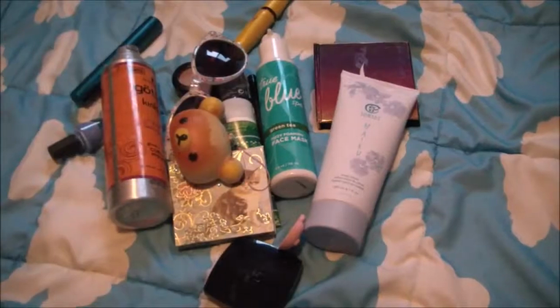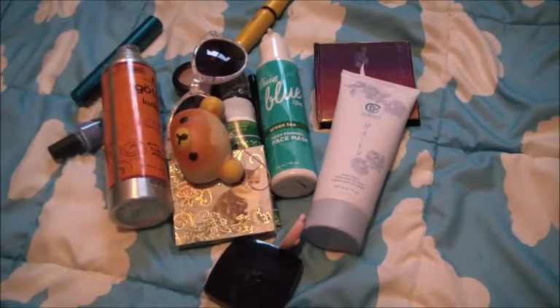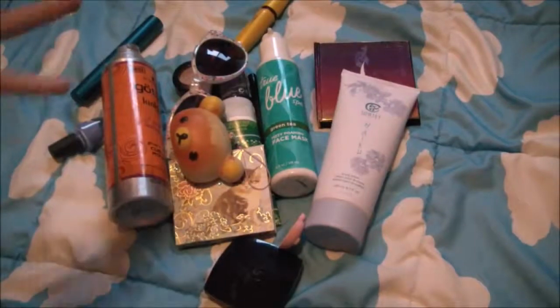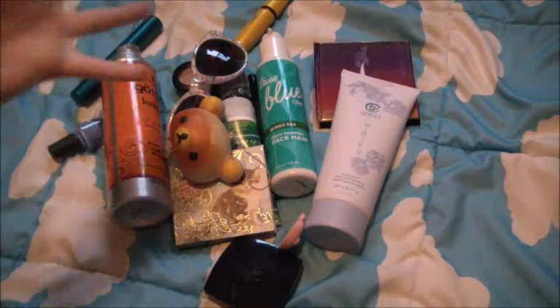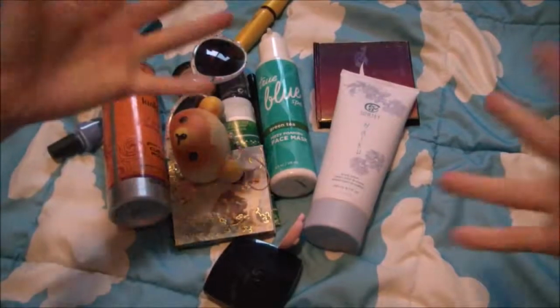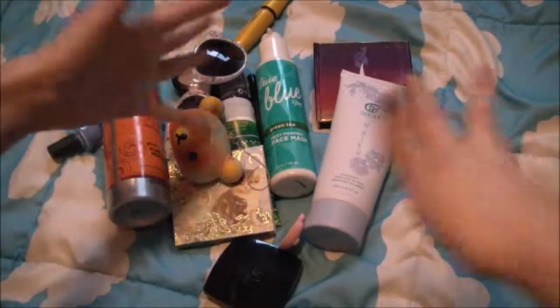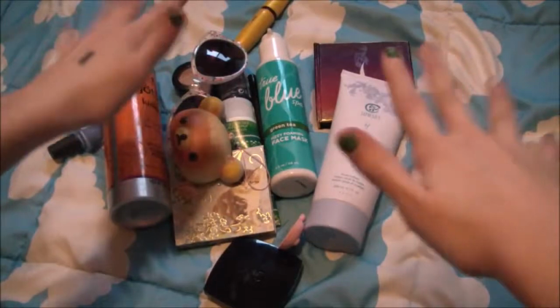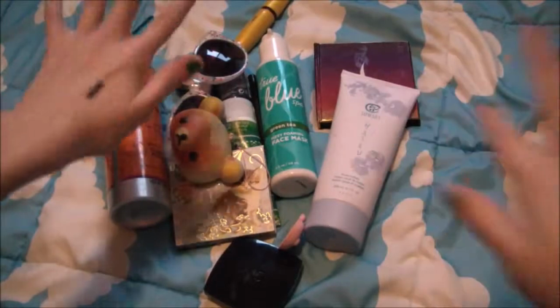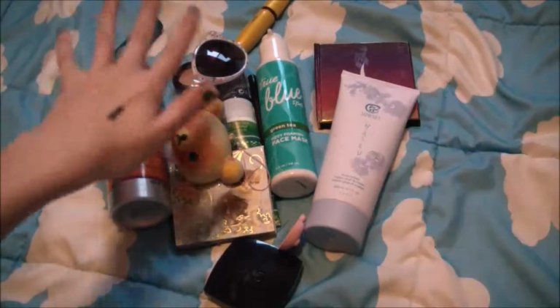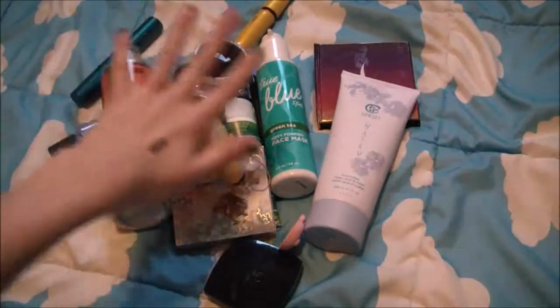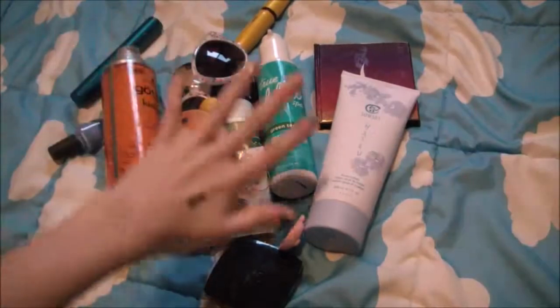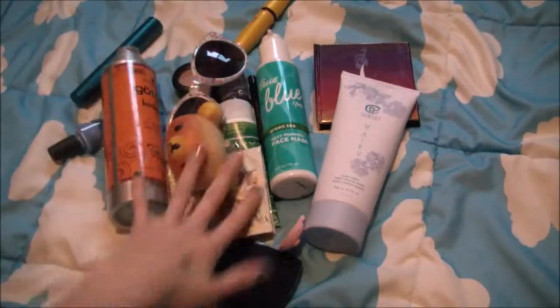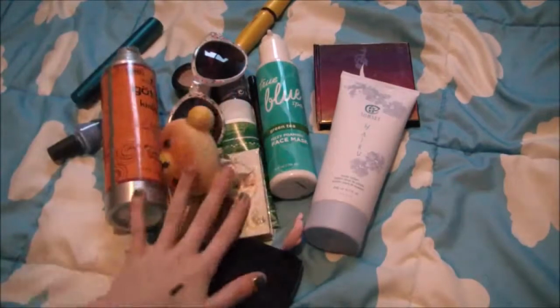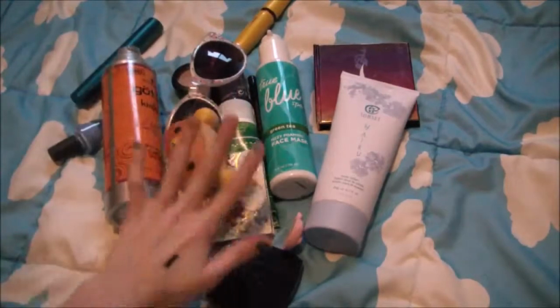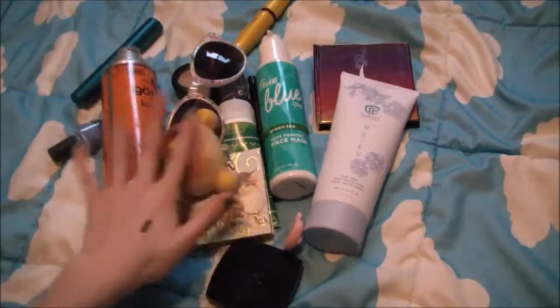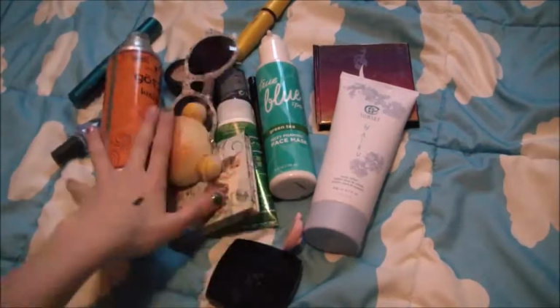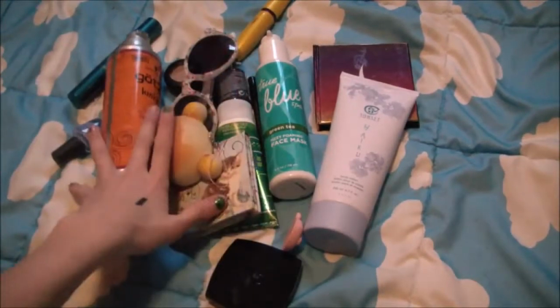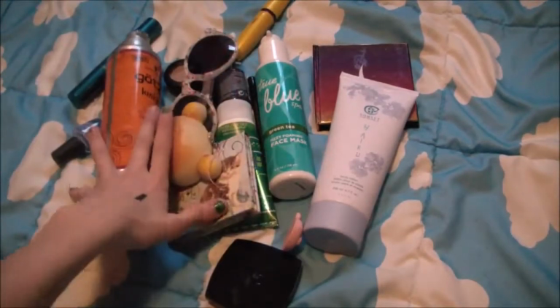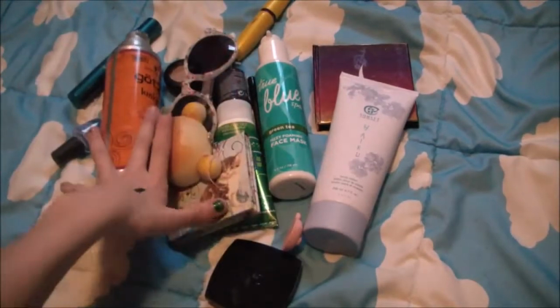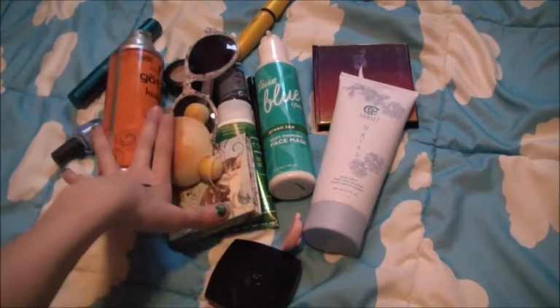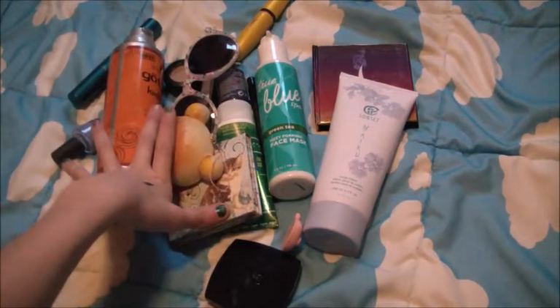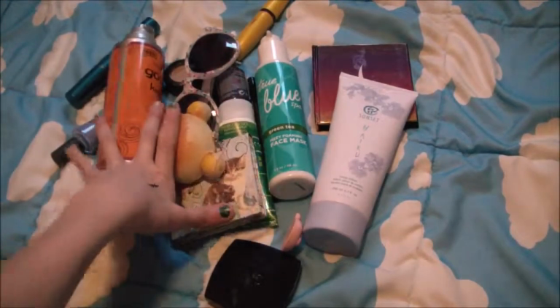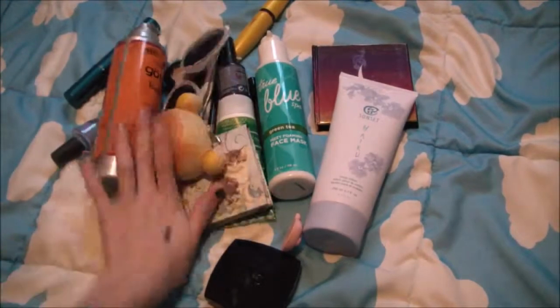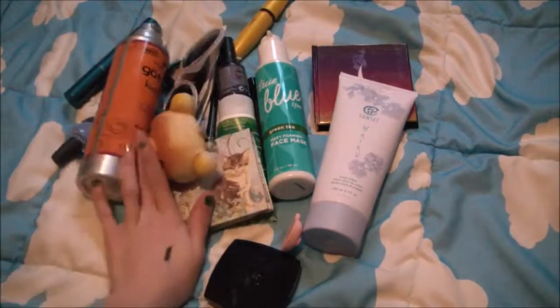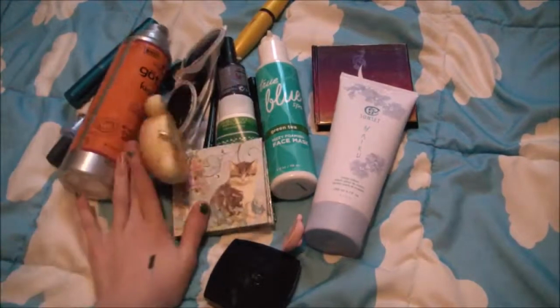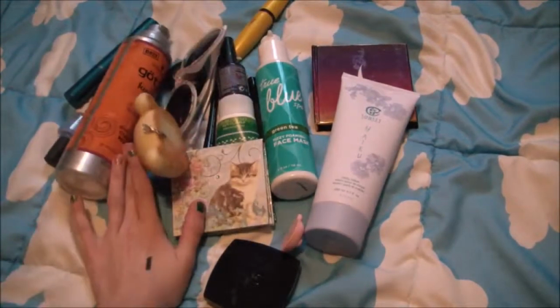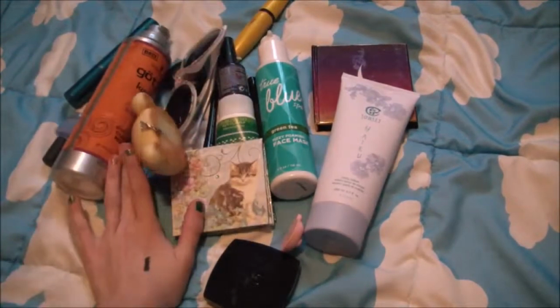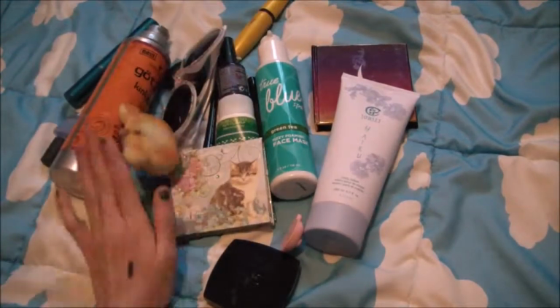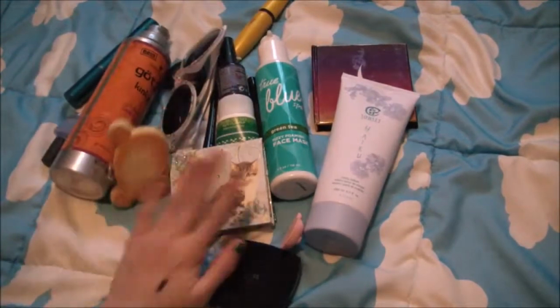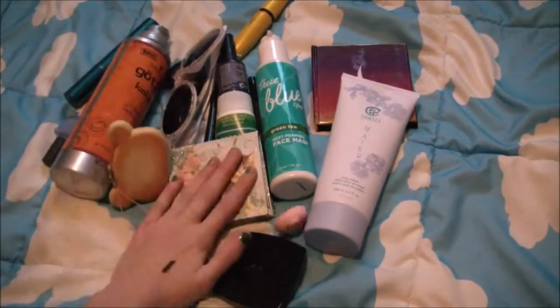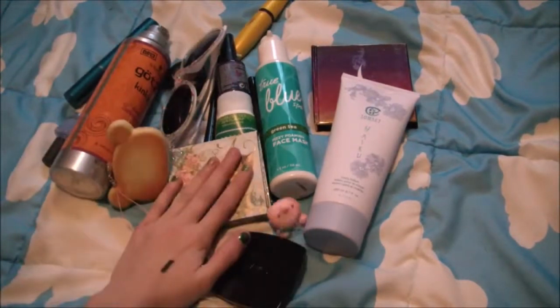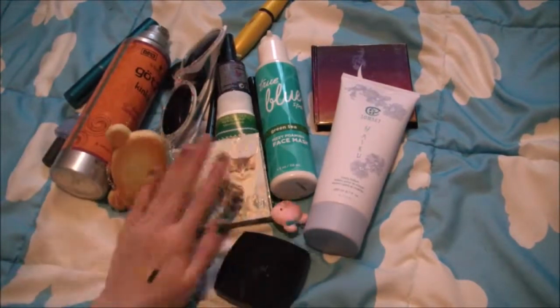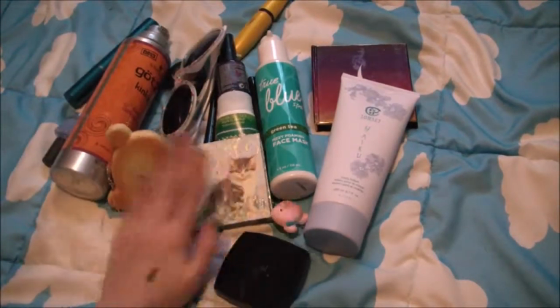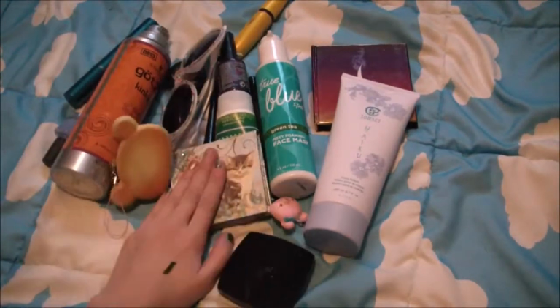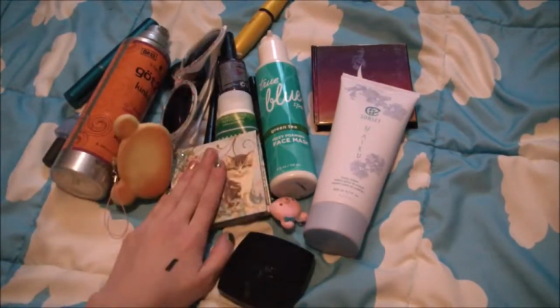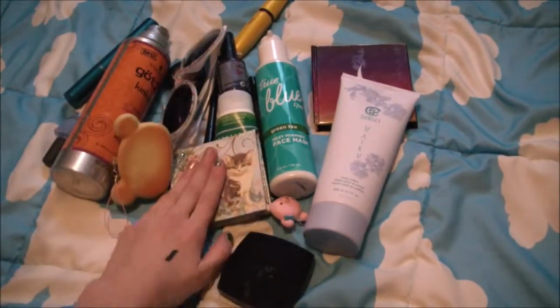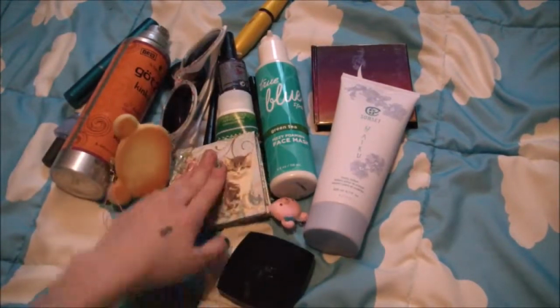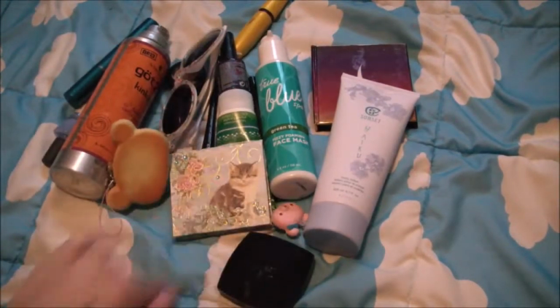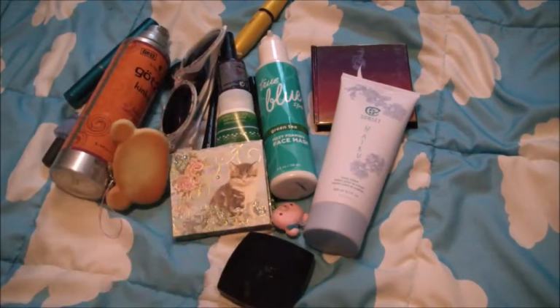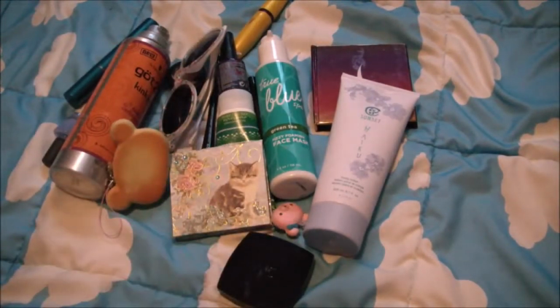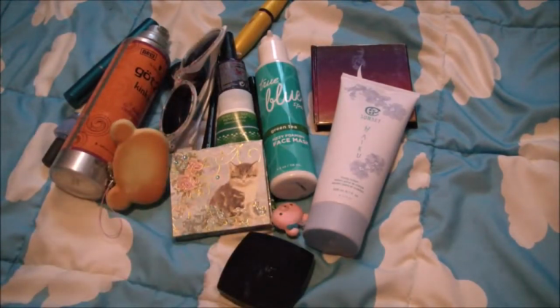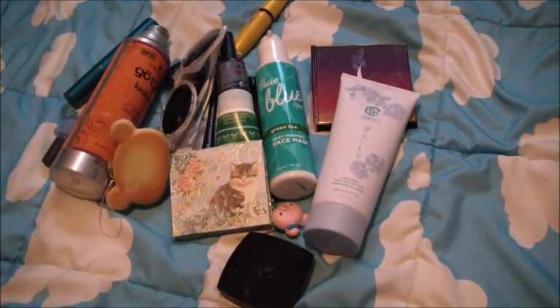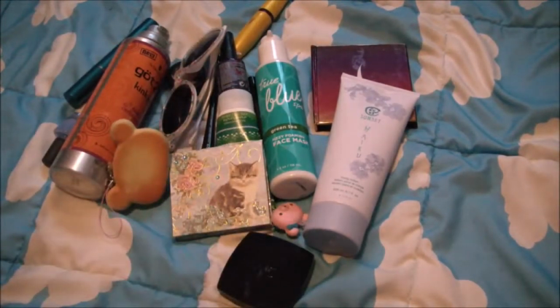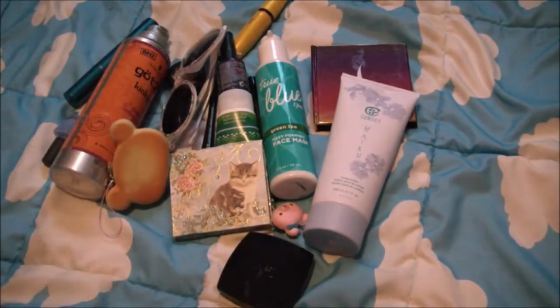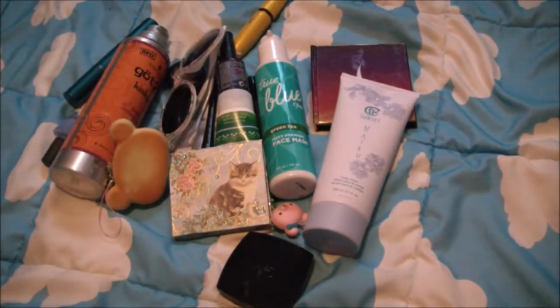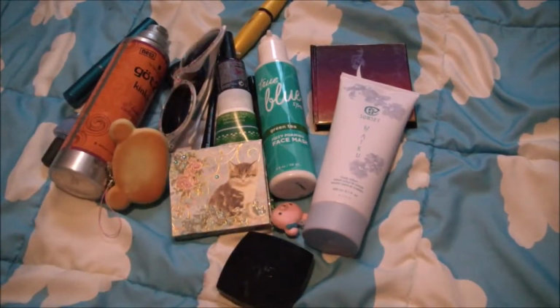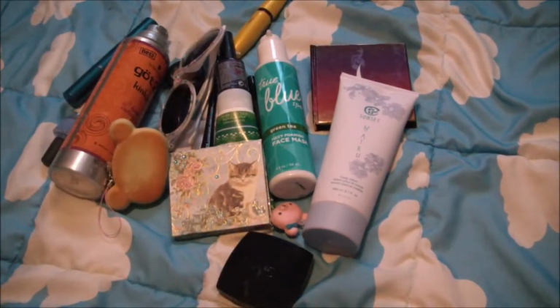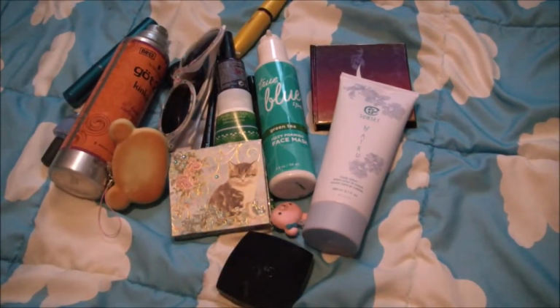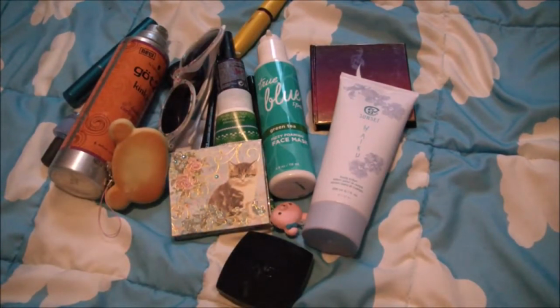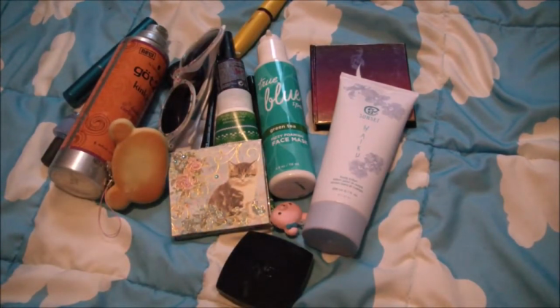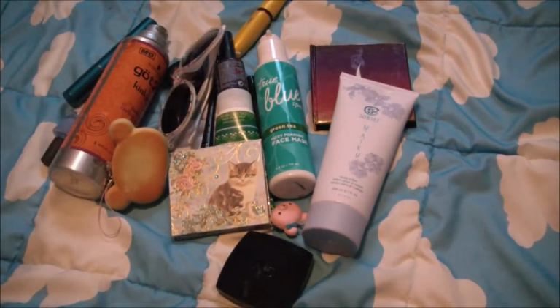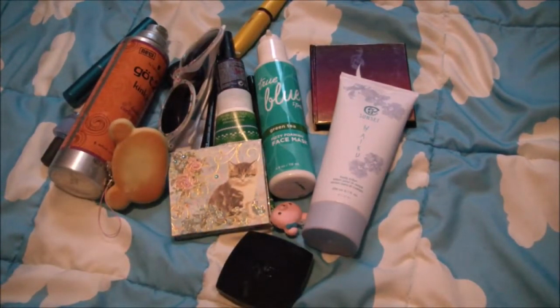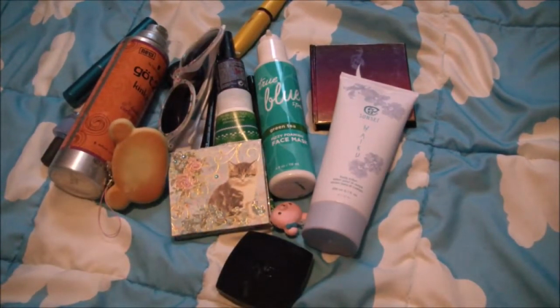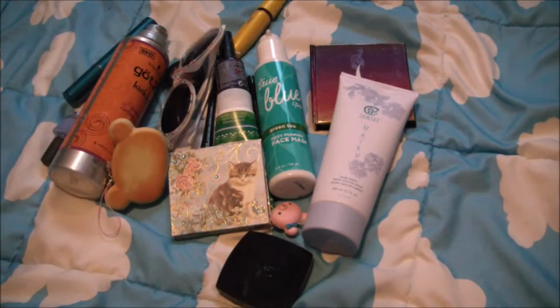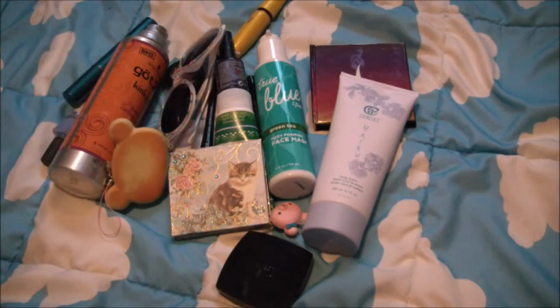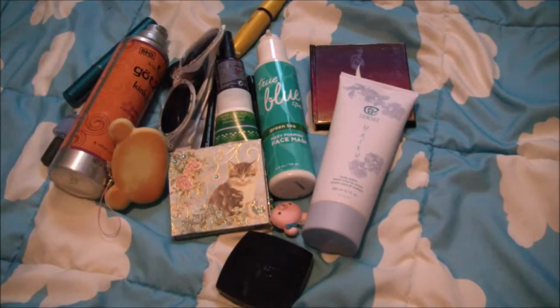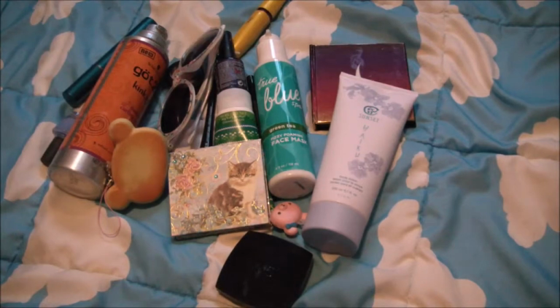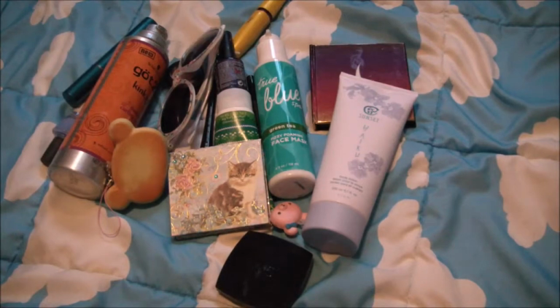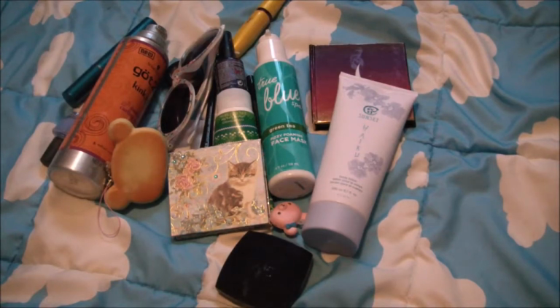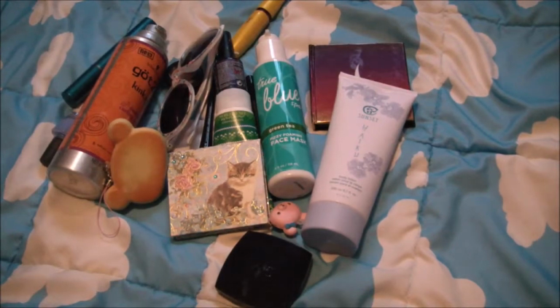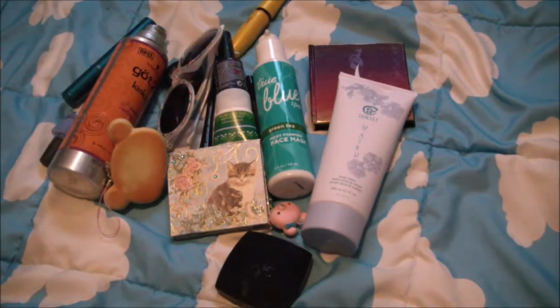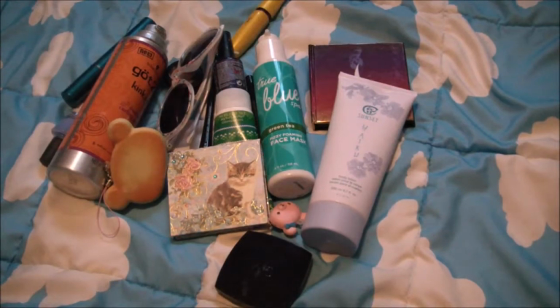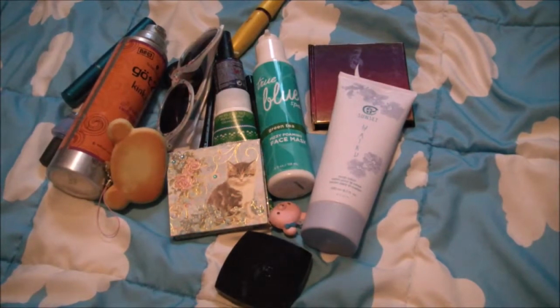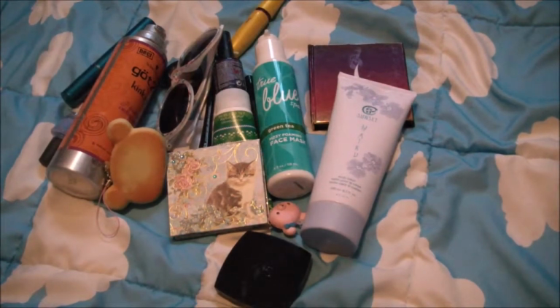So these are all my March favorites and I love them so much, just like I love you guys. Alright, see ya, bye bye!